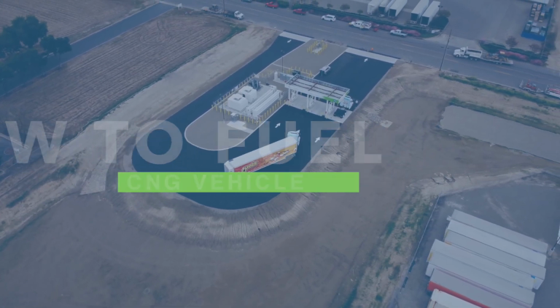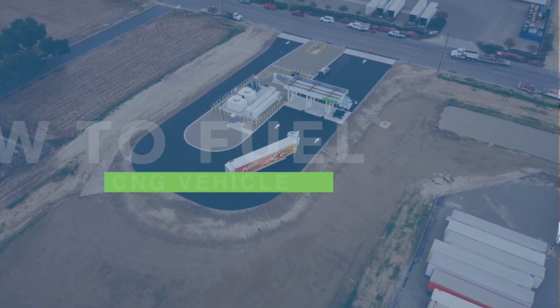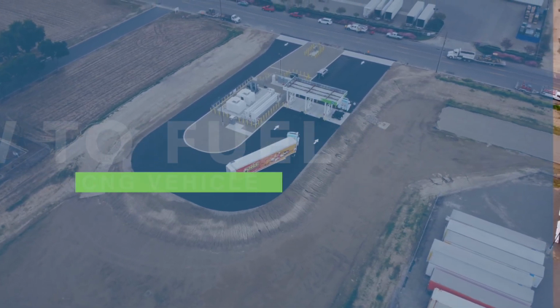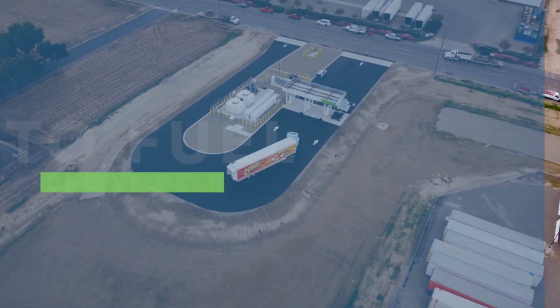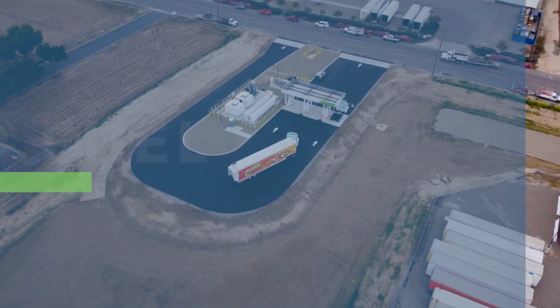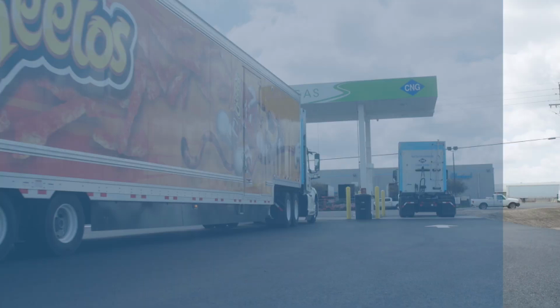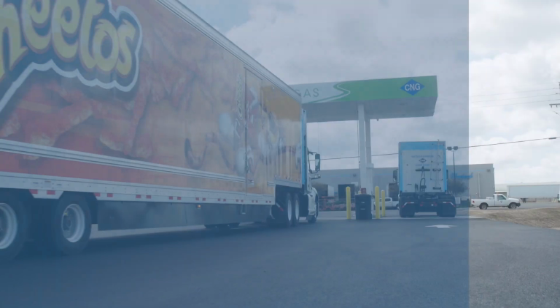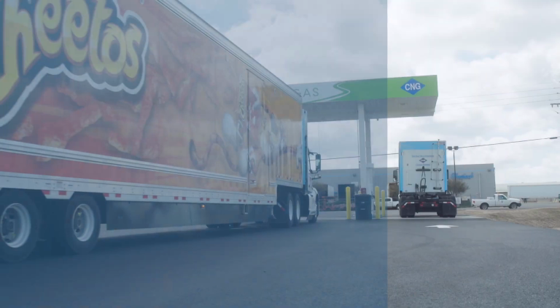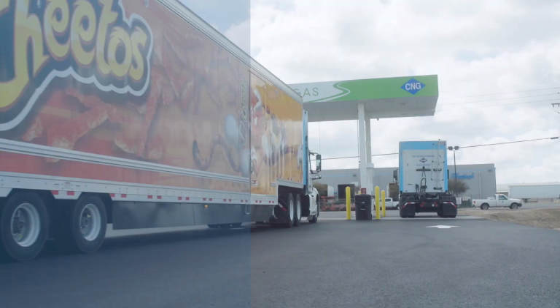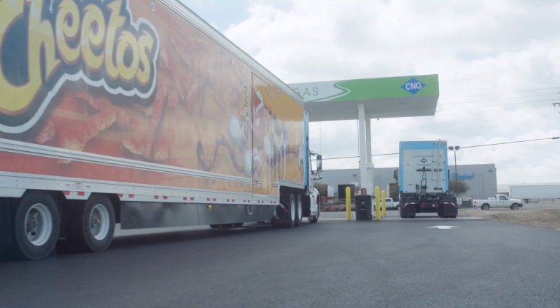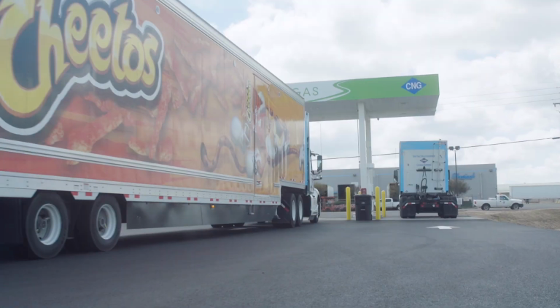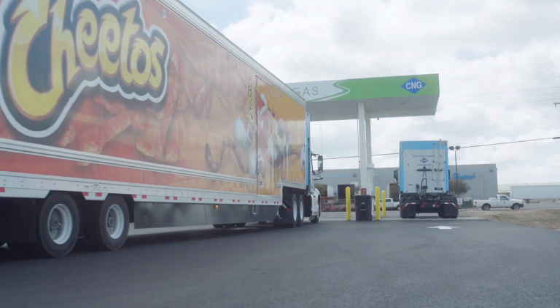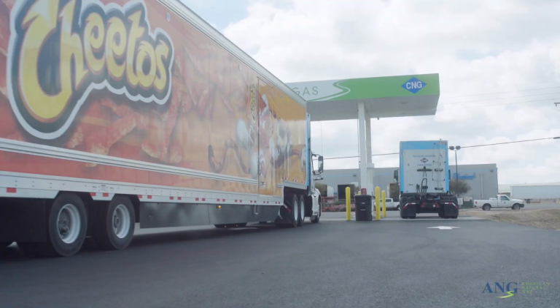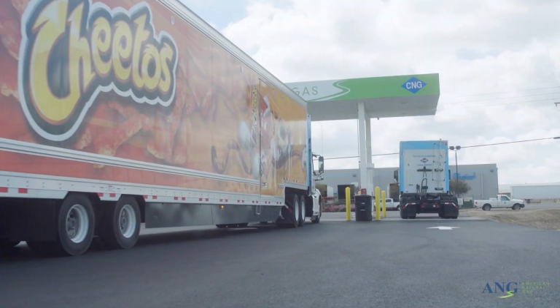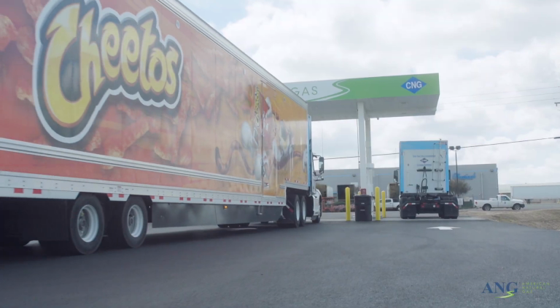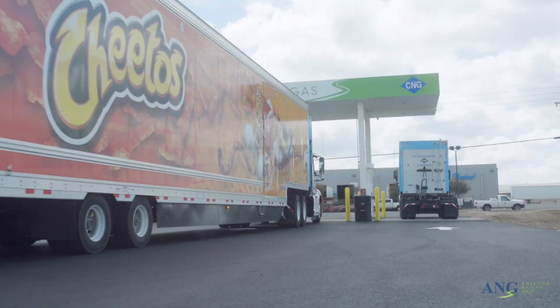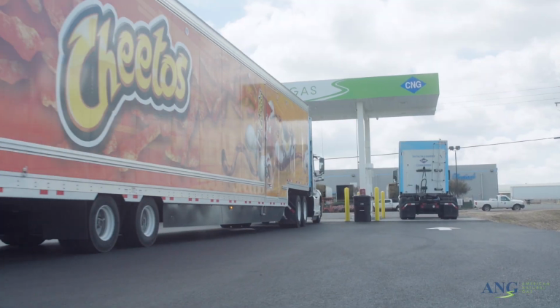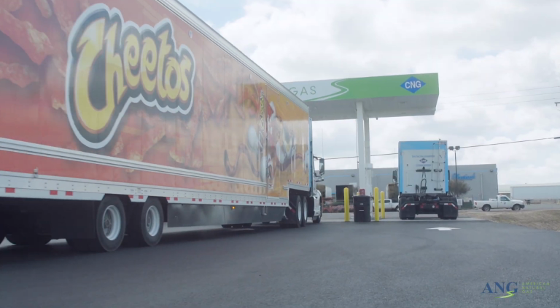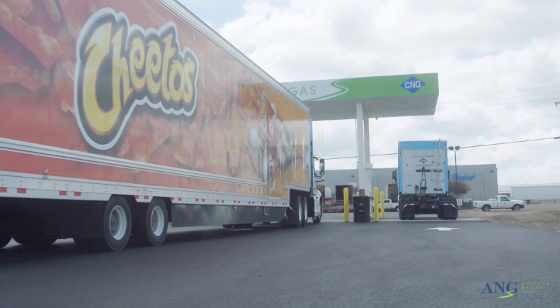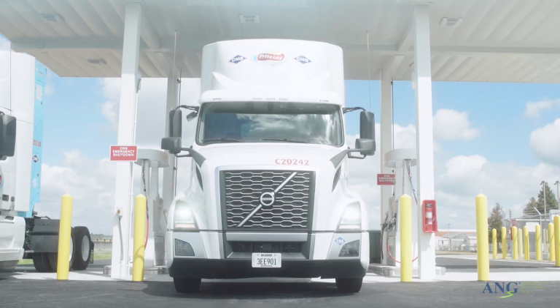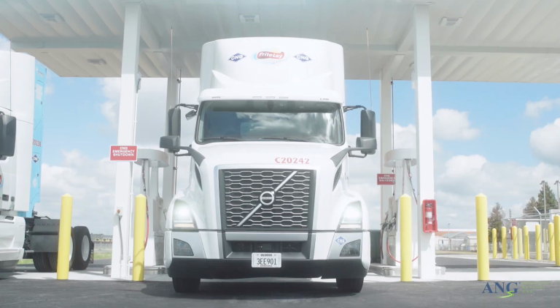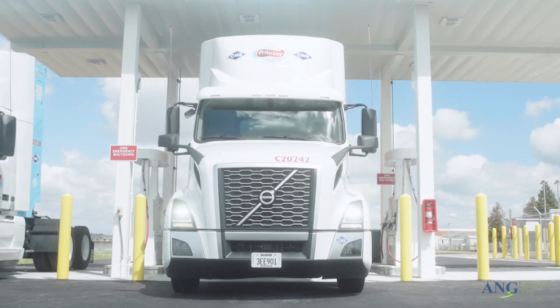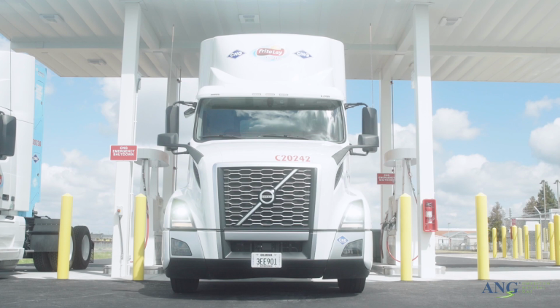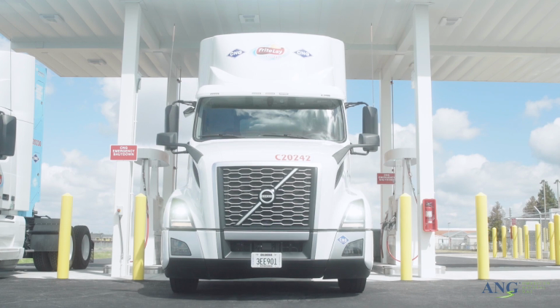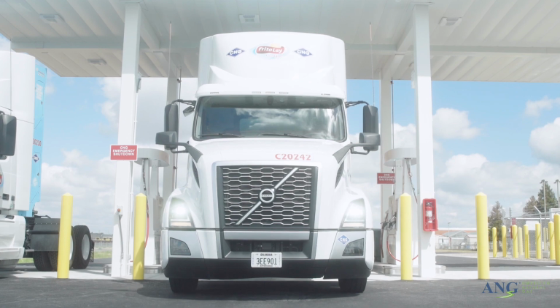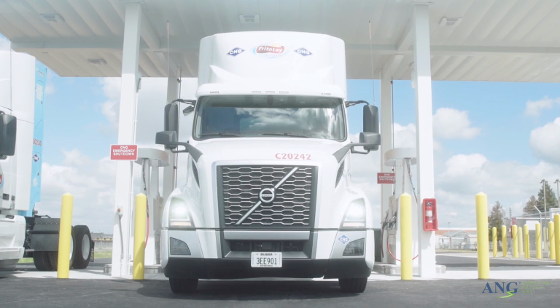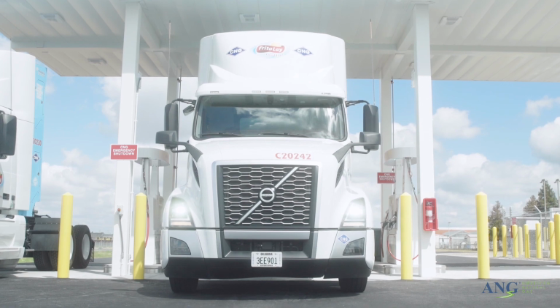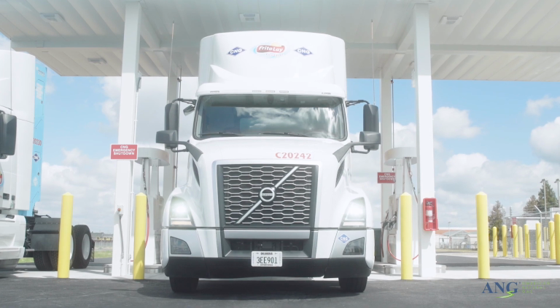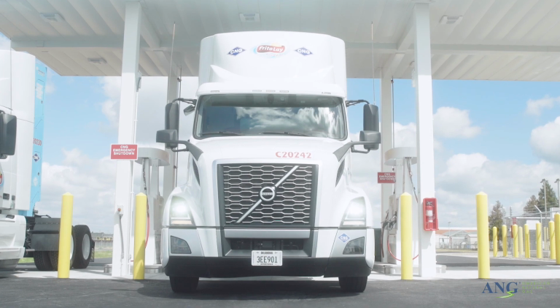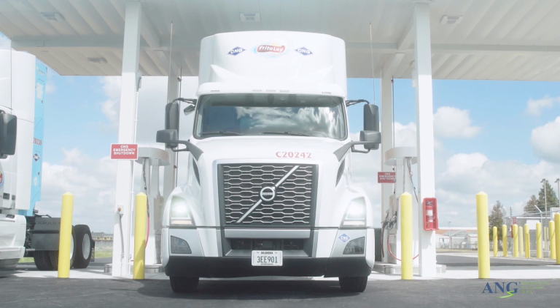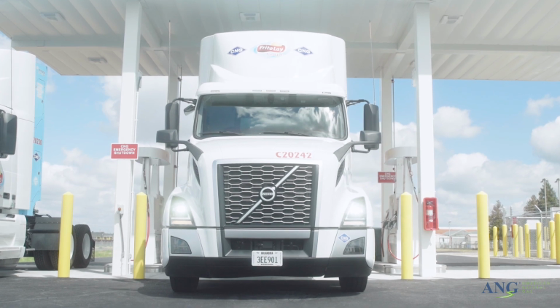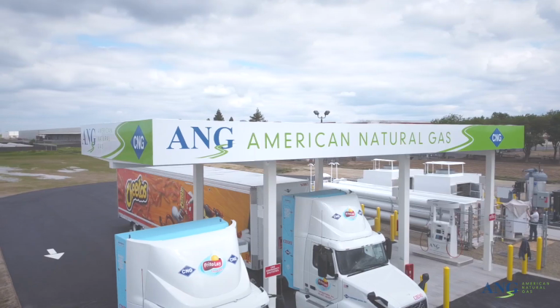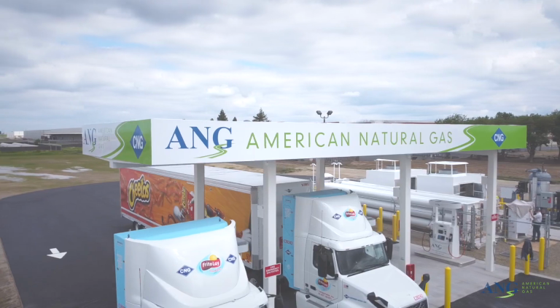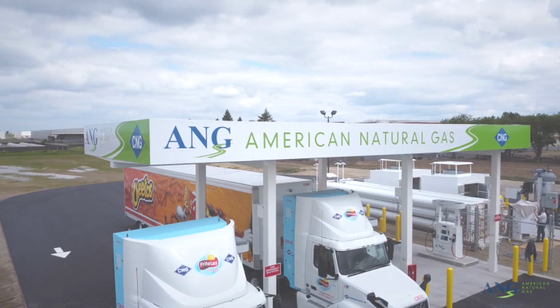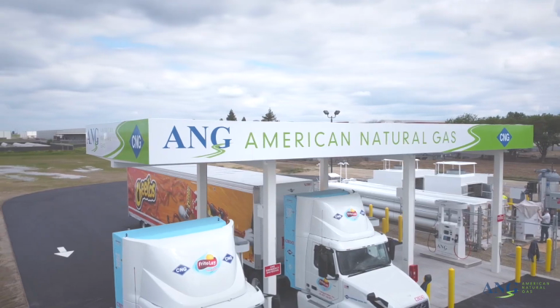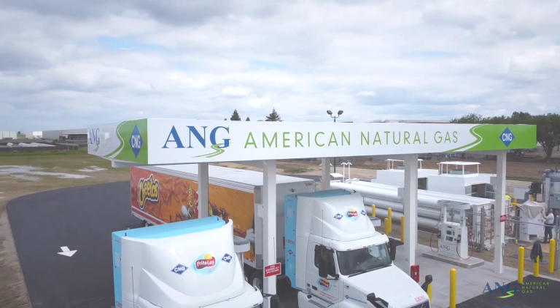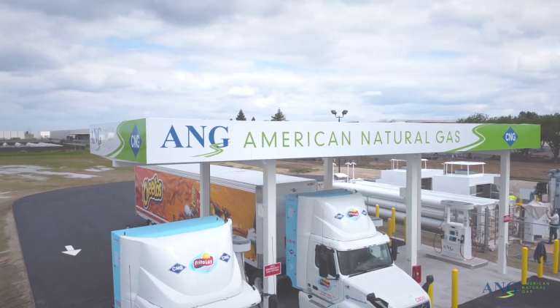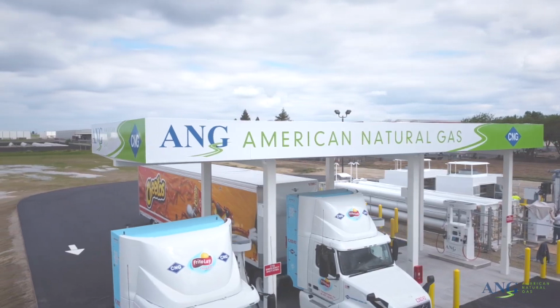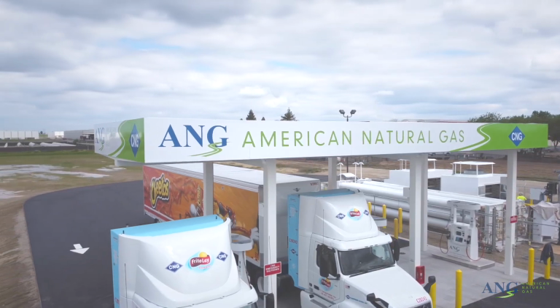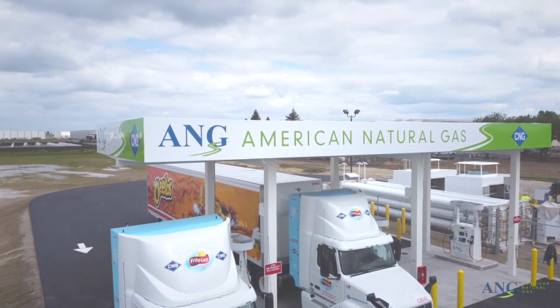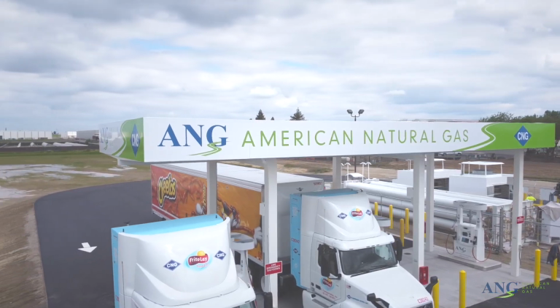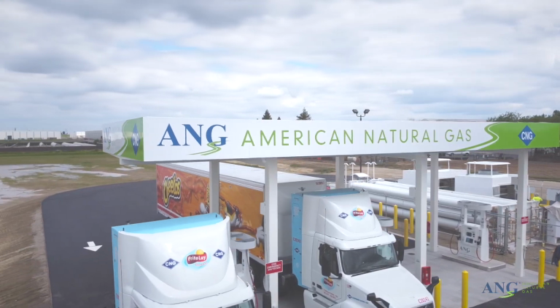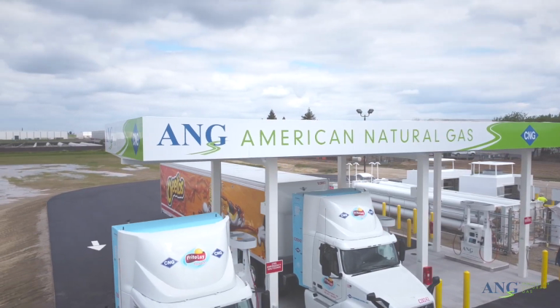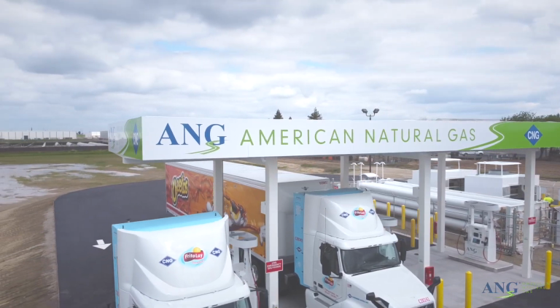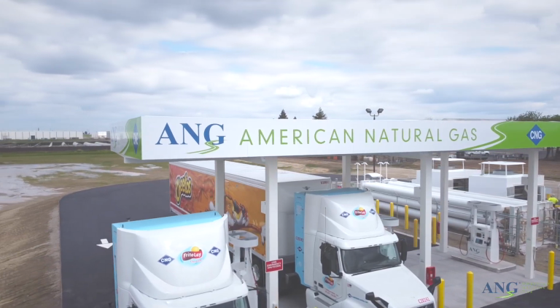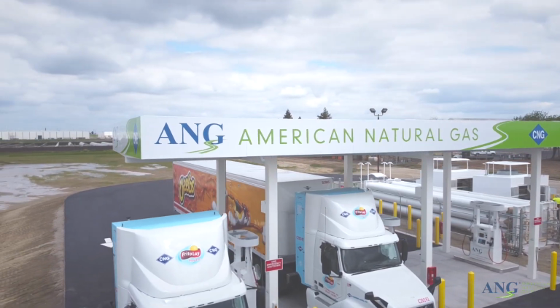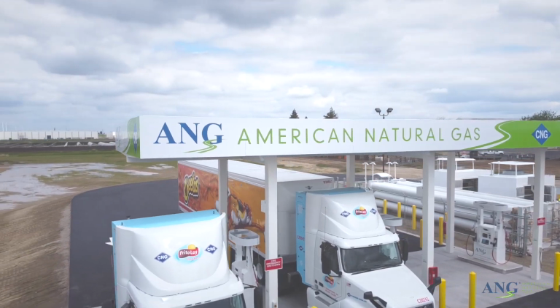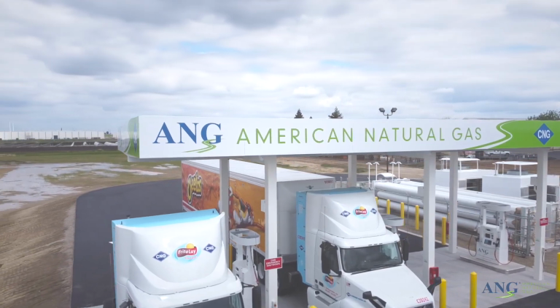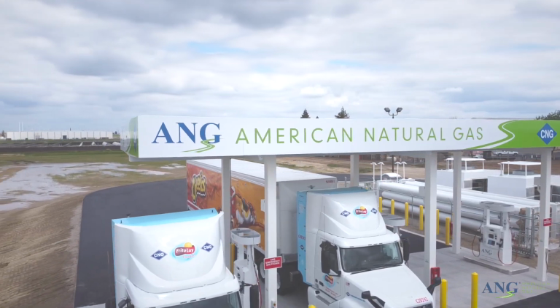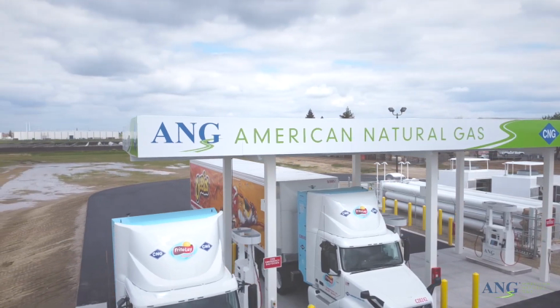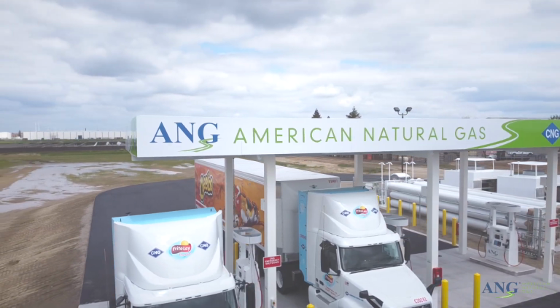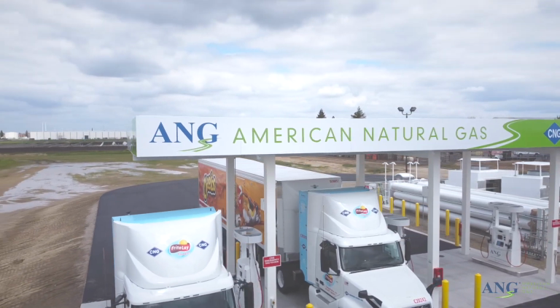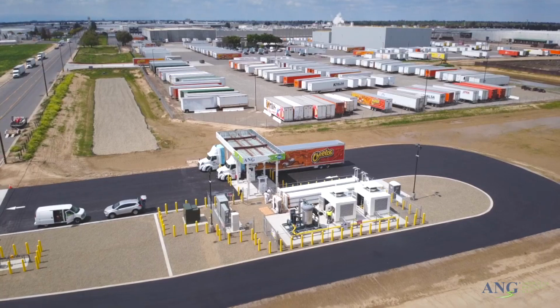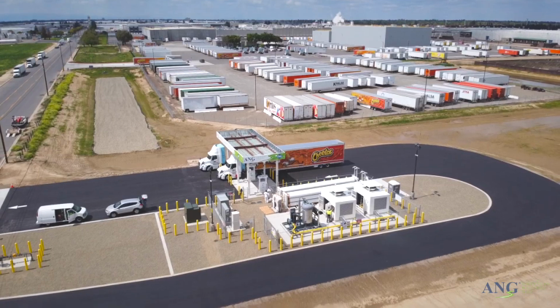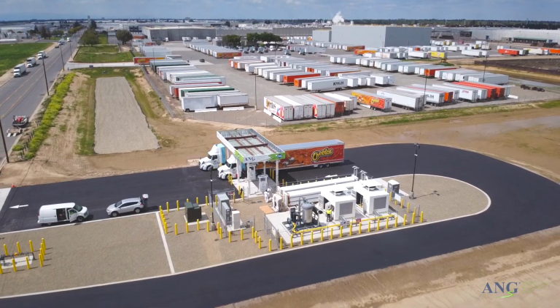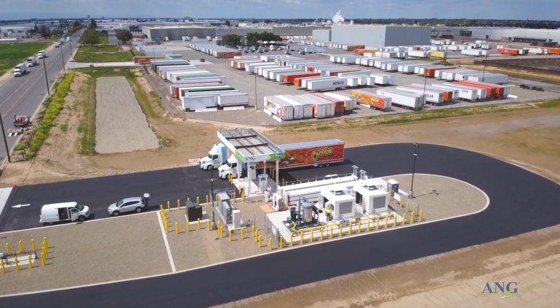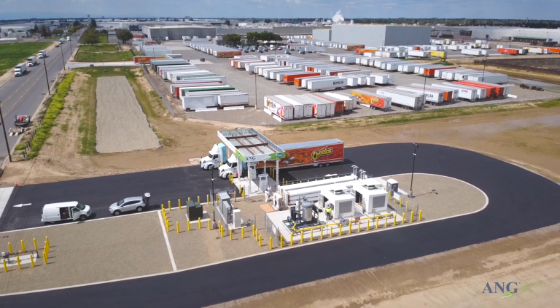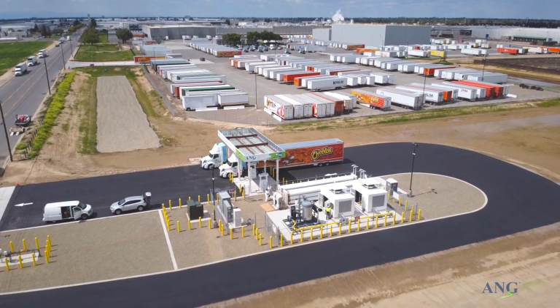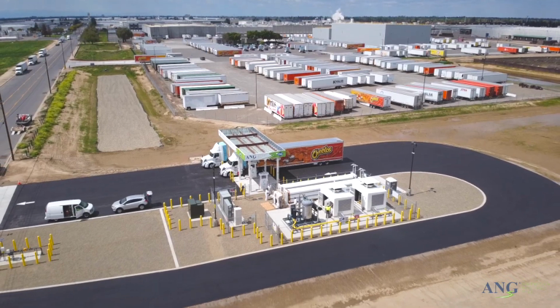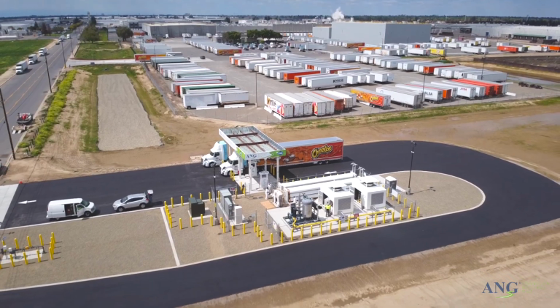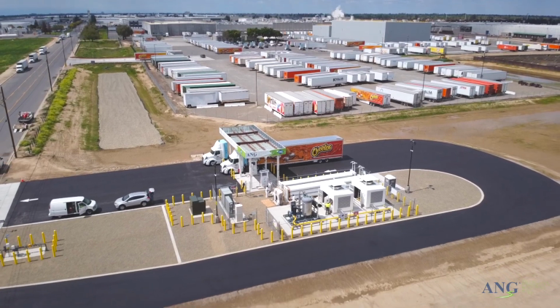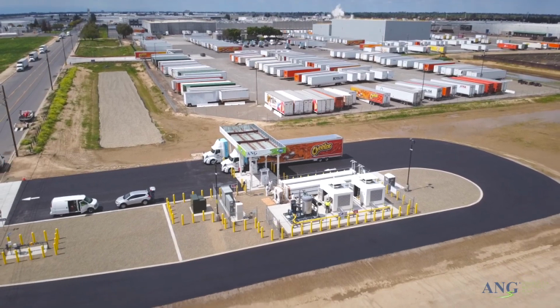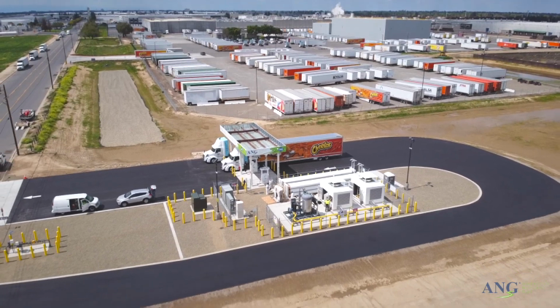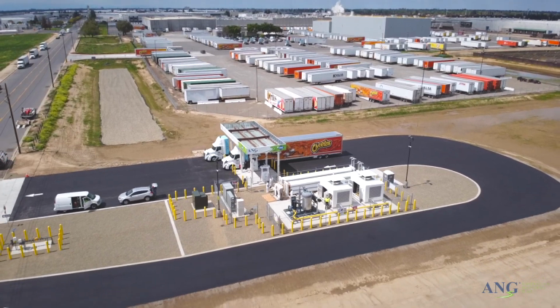Refueling at any of American Natural Gas's public CNG fueling stations is safe, fast, and easy when done correctly.